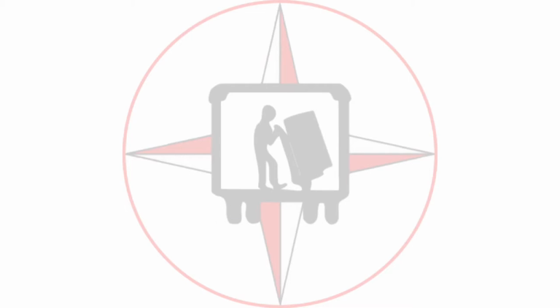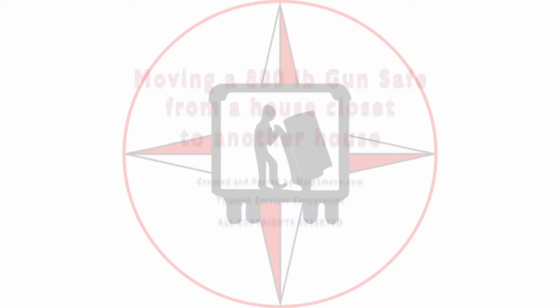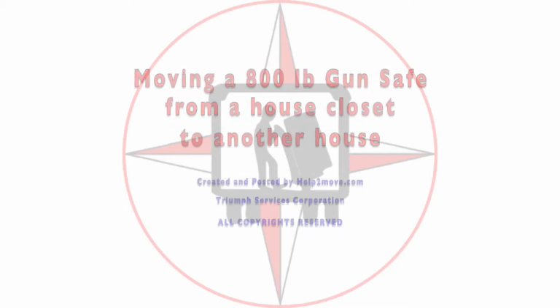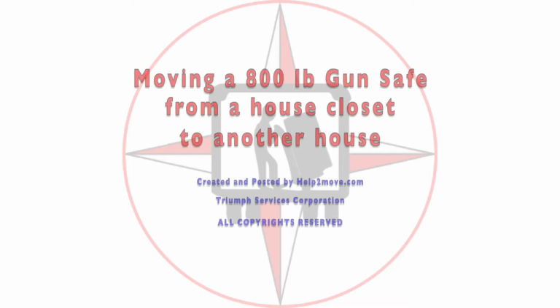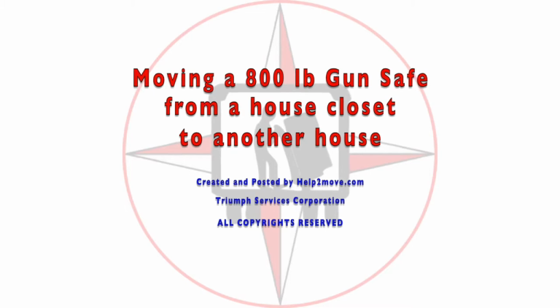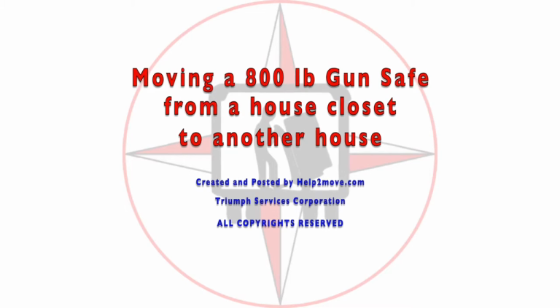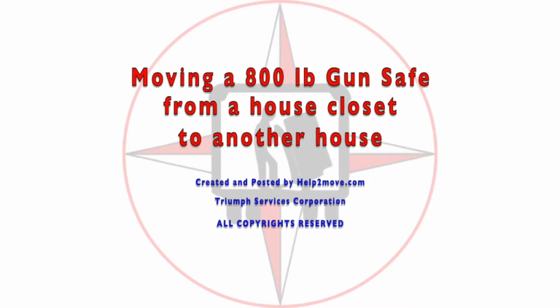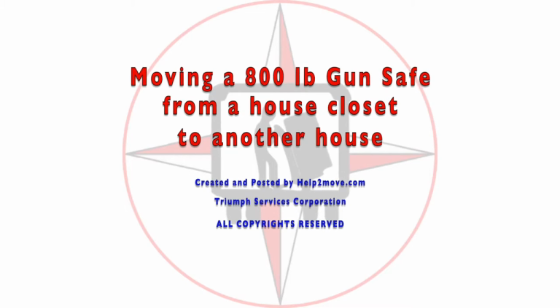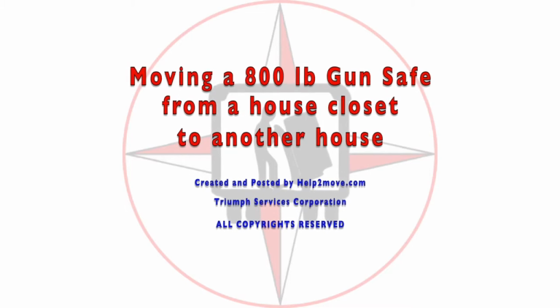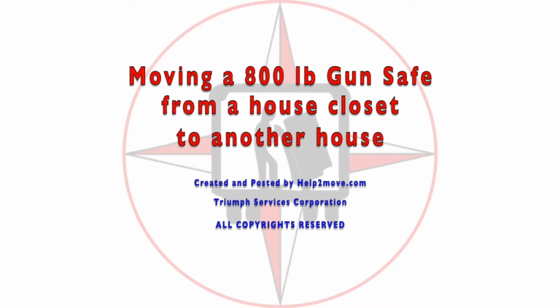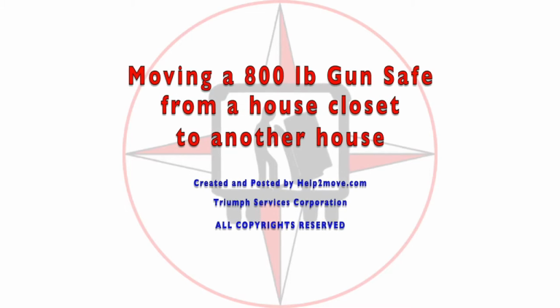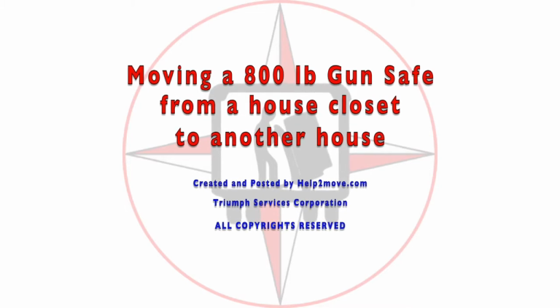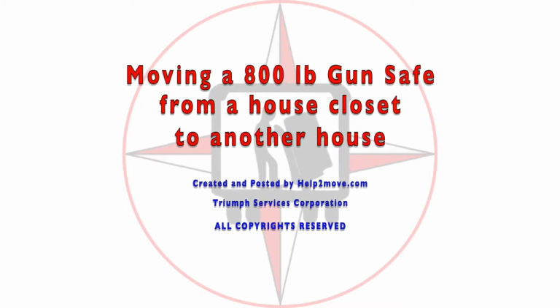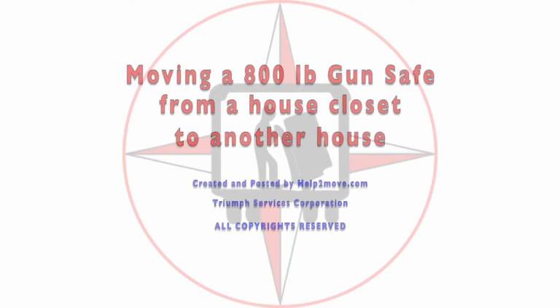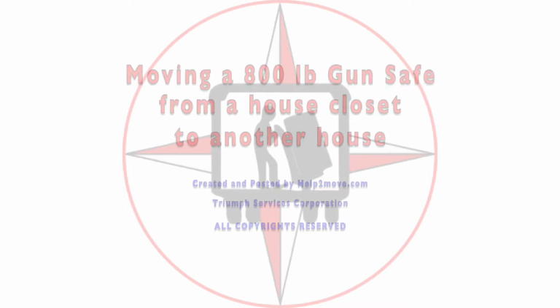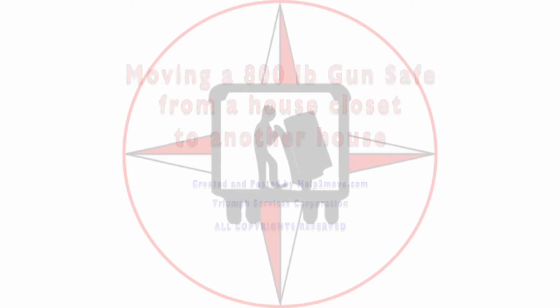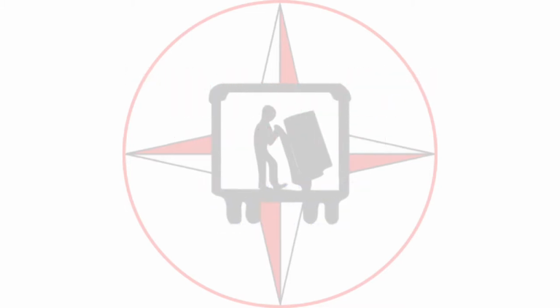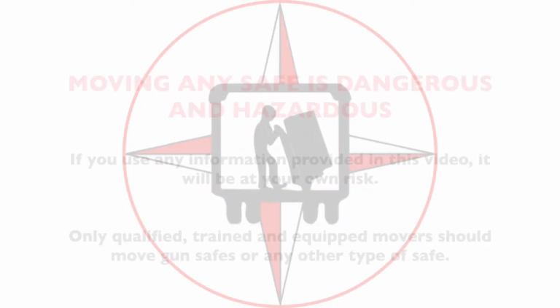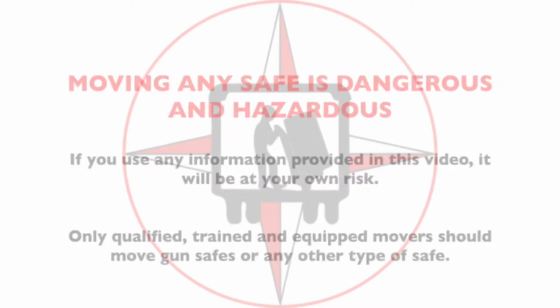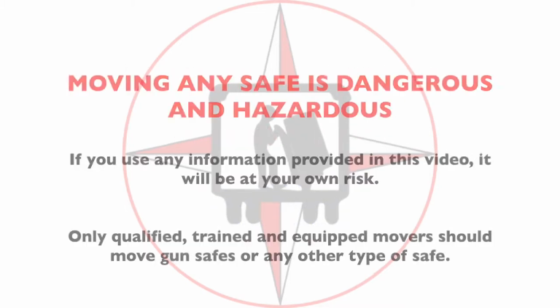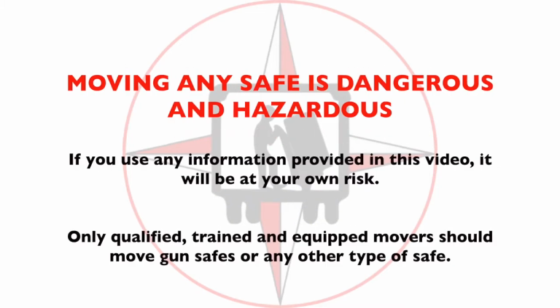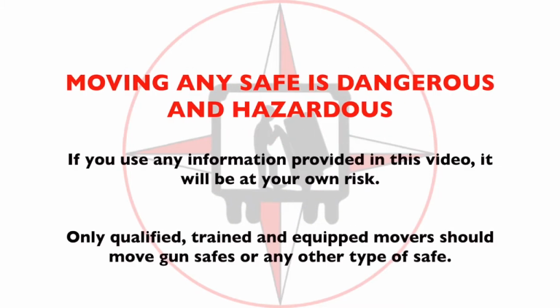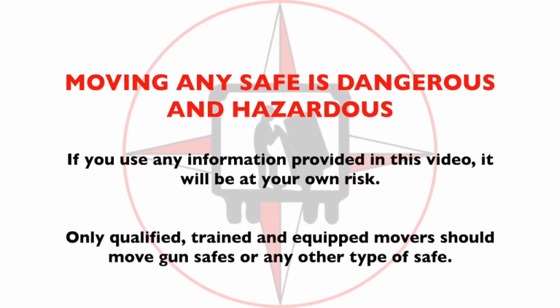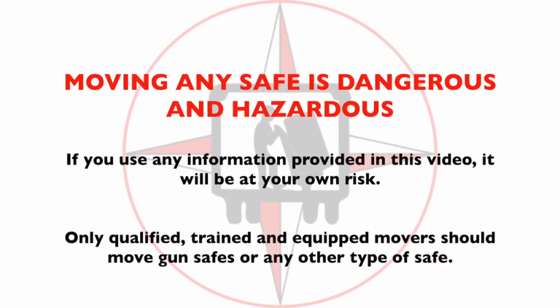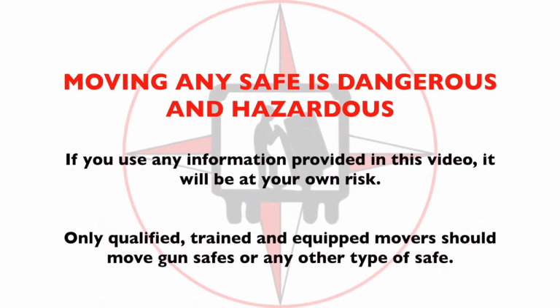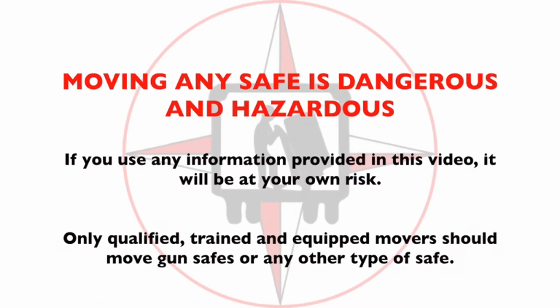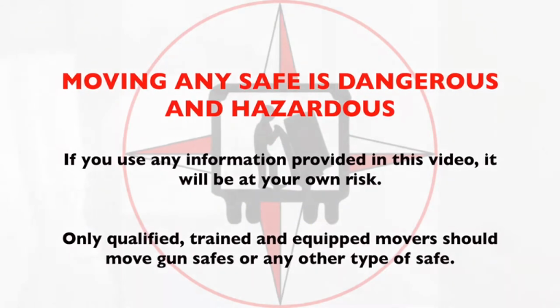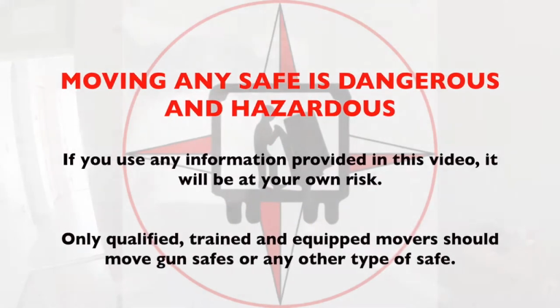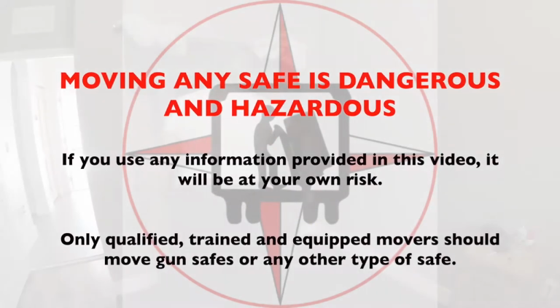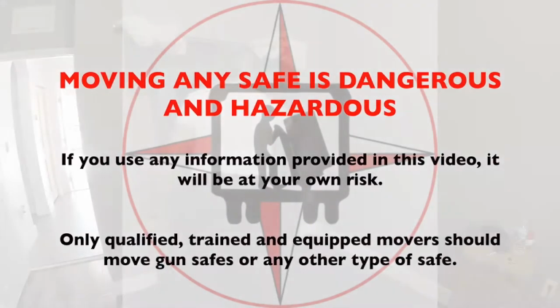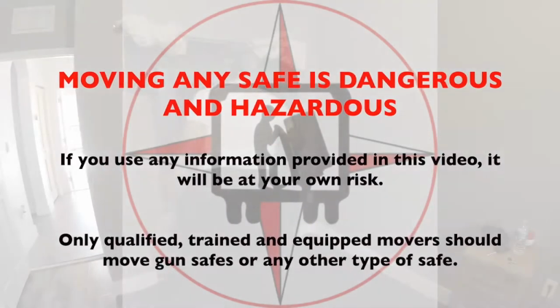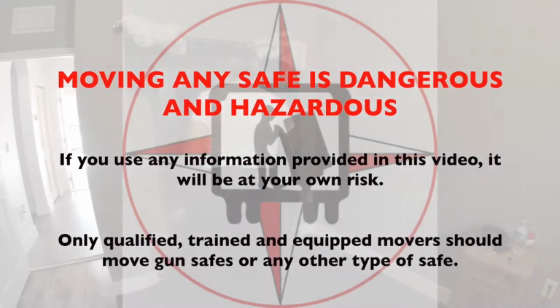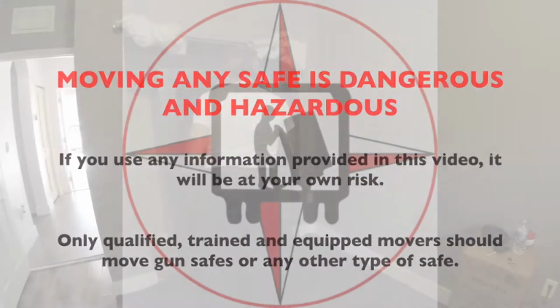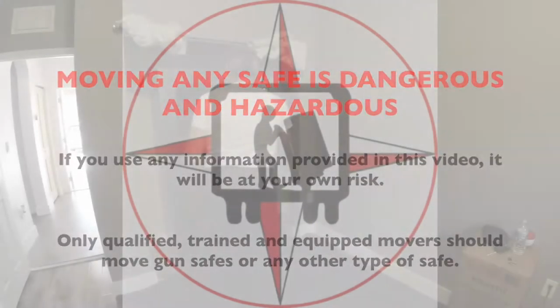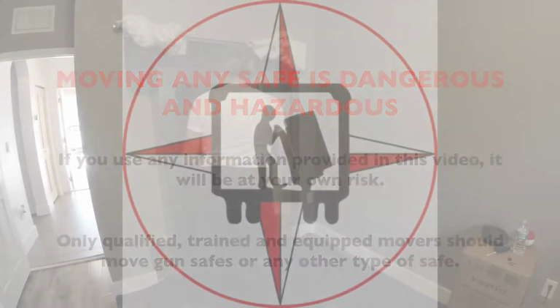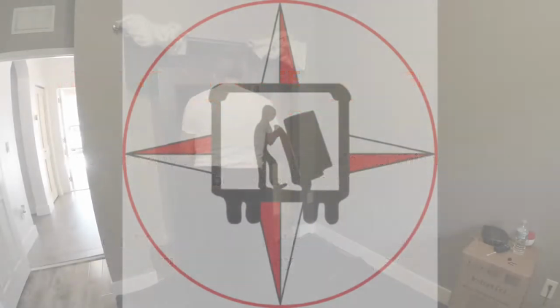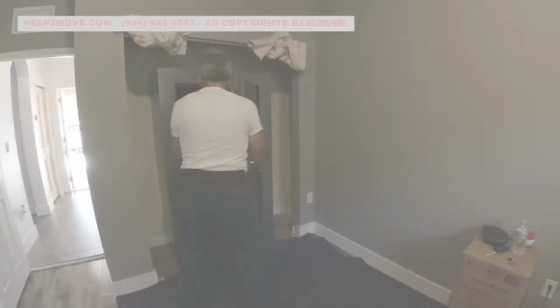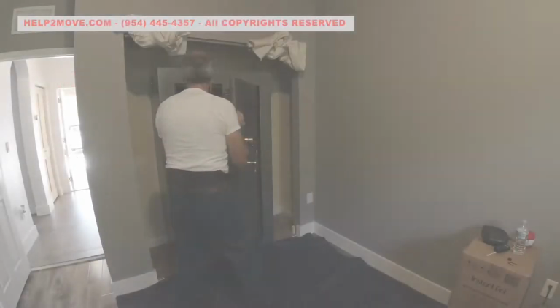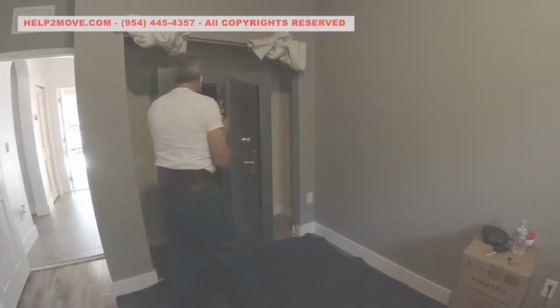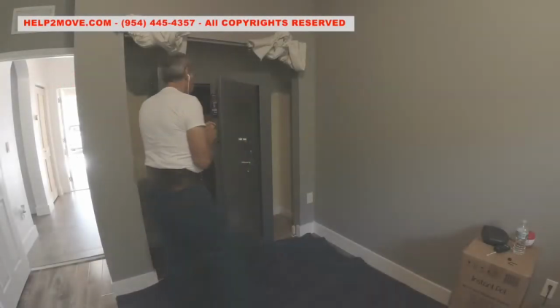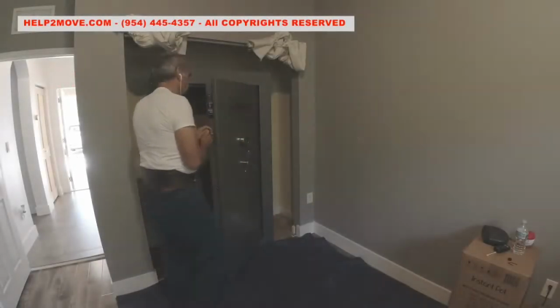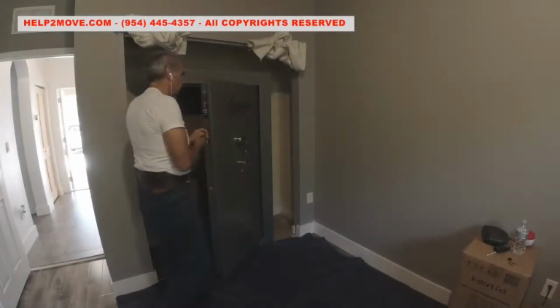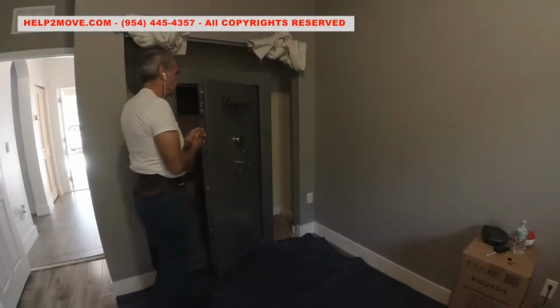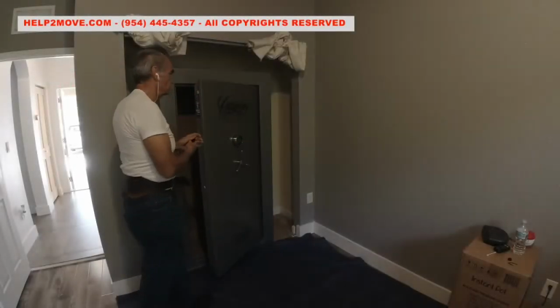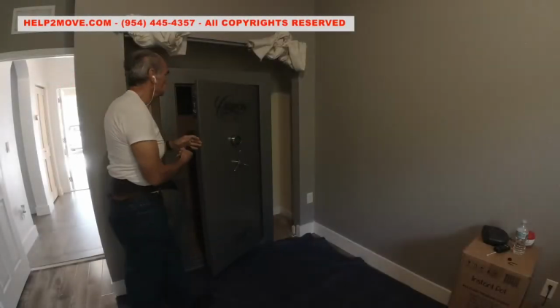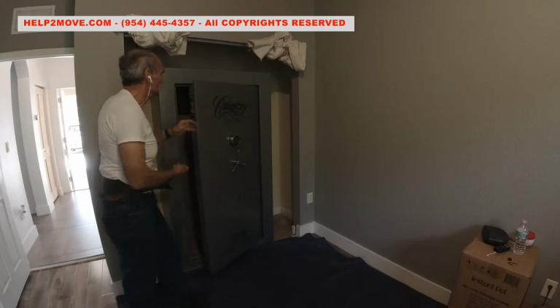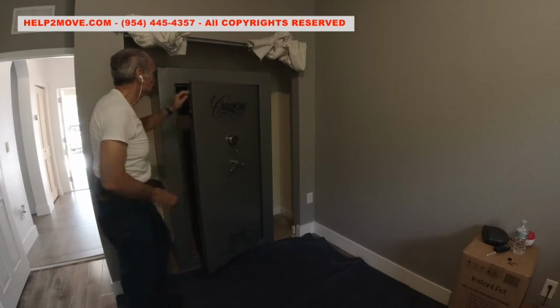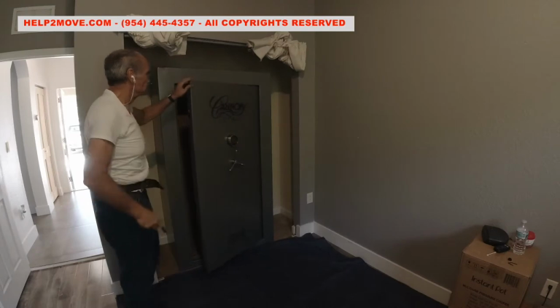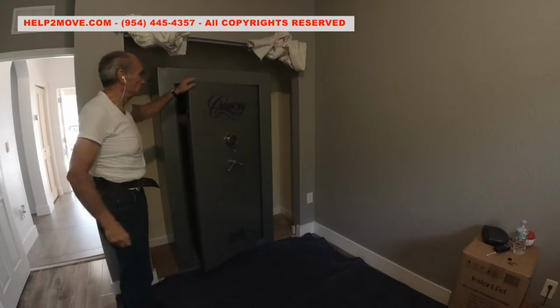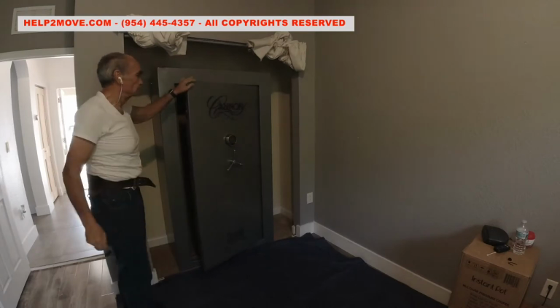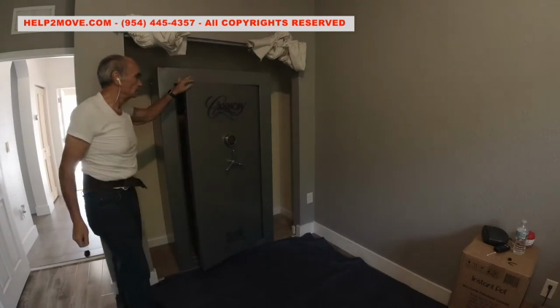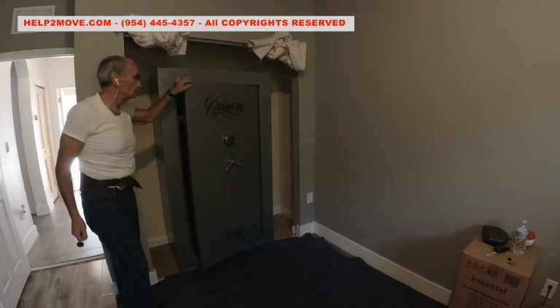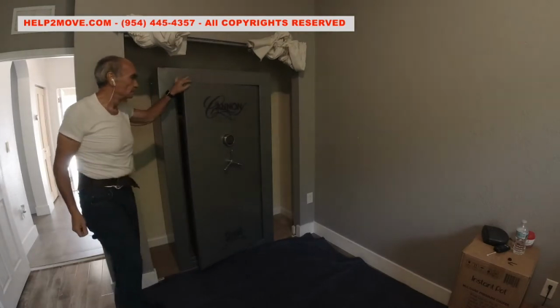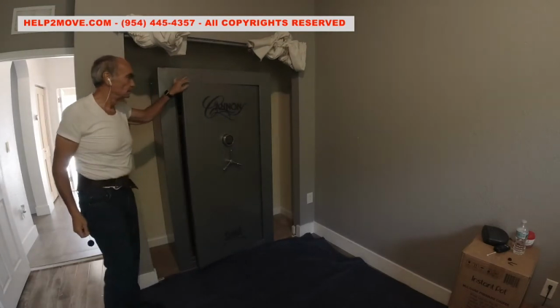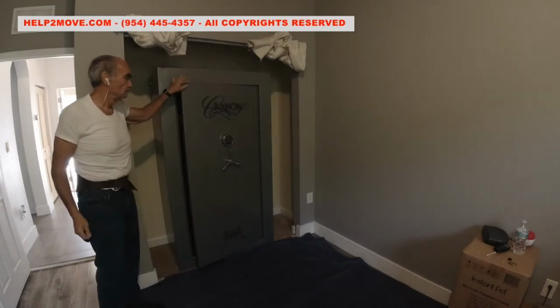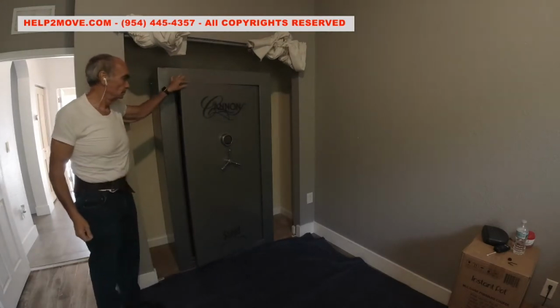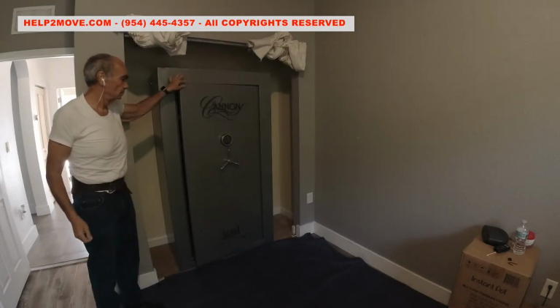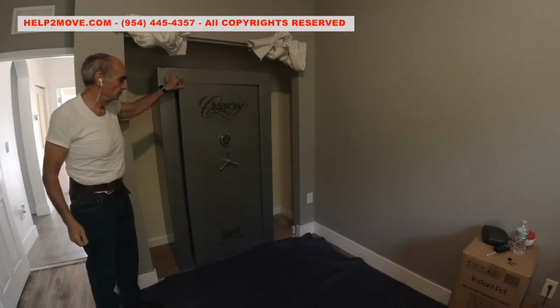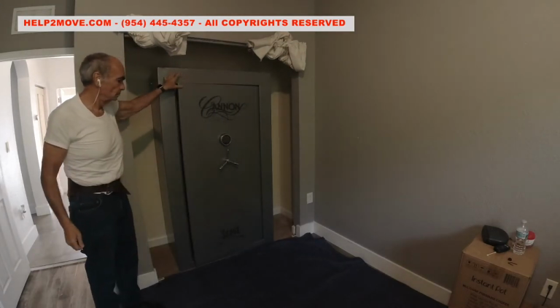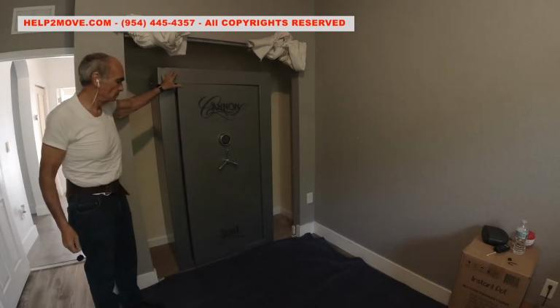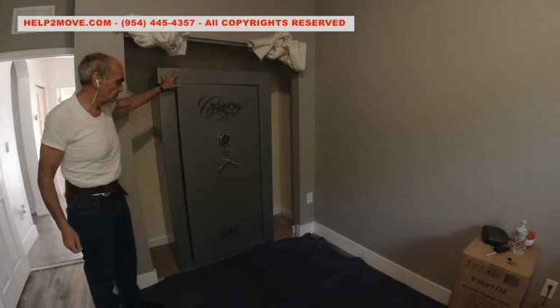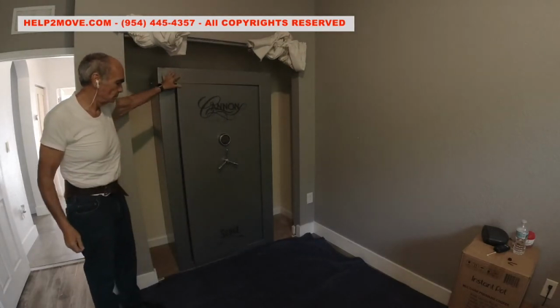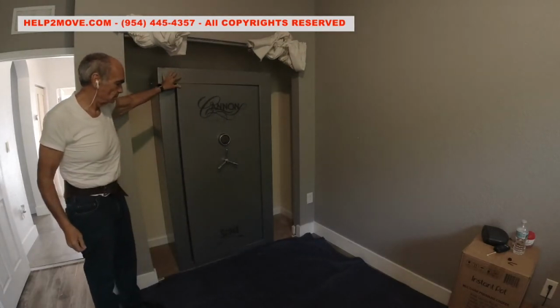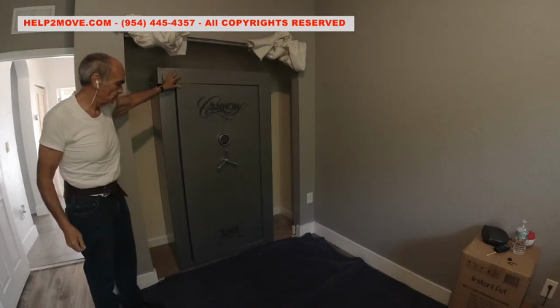Hi there, it's me again, Waldo. Today we are moving a gun safe that weighs 800 pounds. The gun safe is inside of a closet.